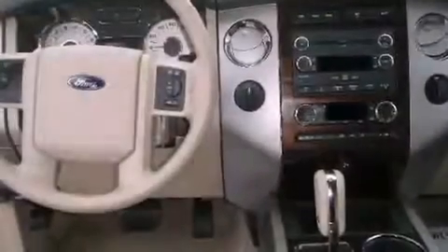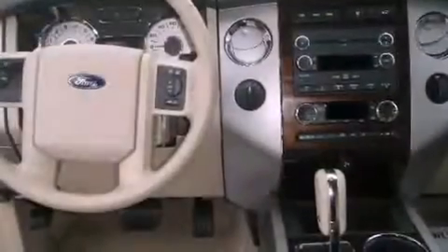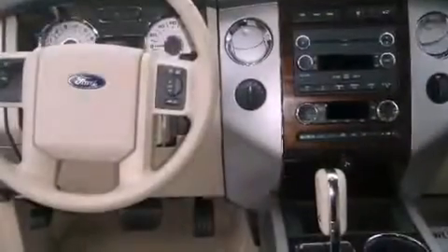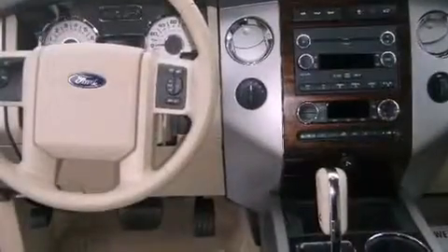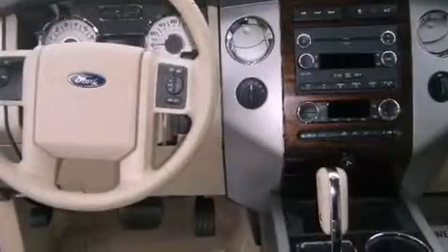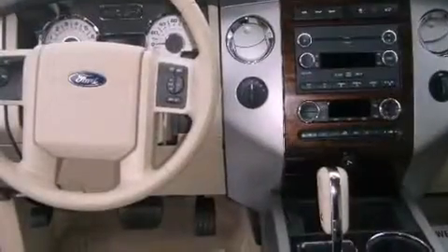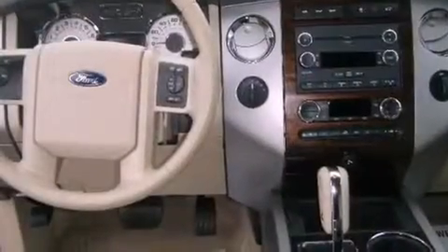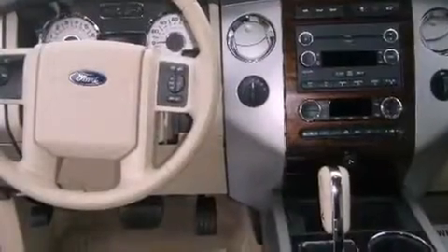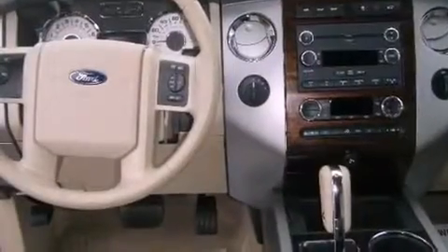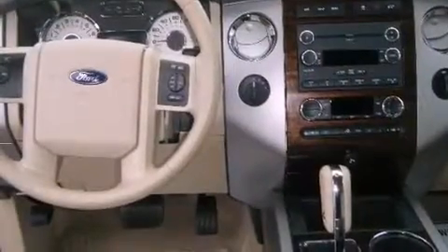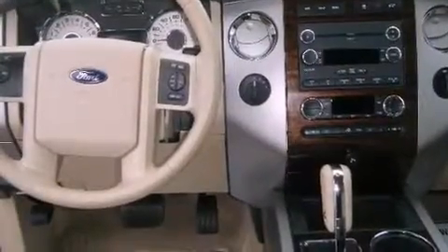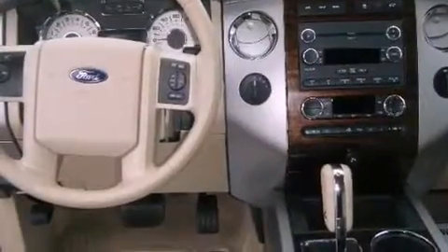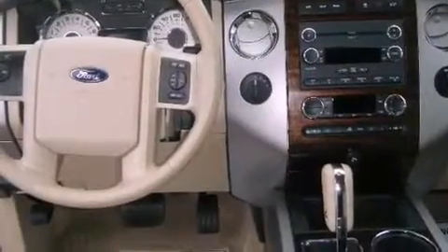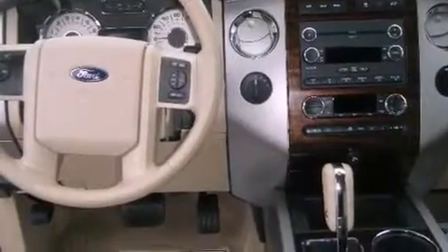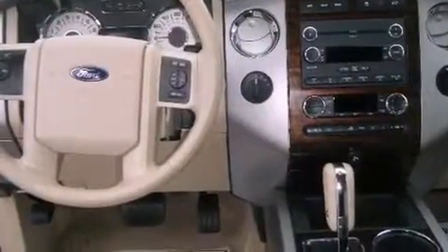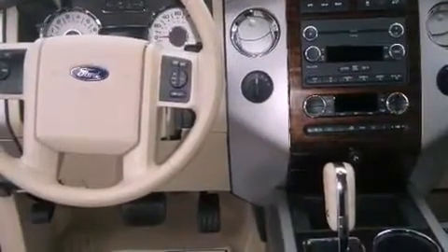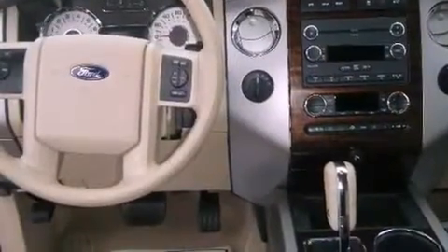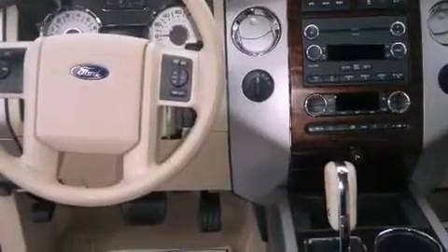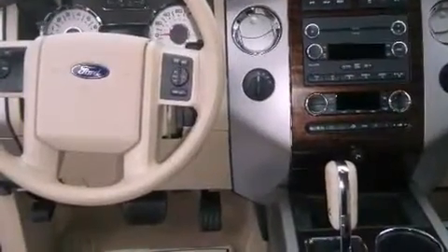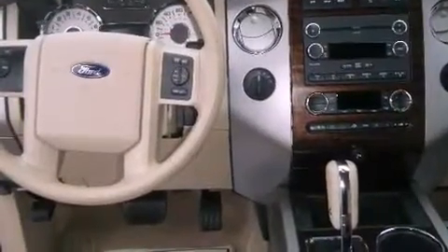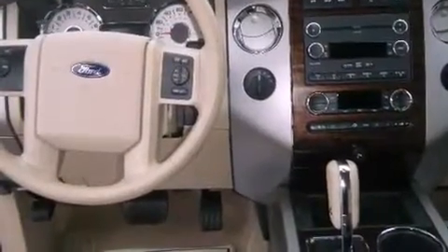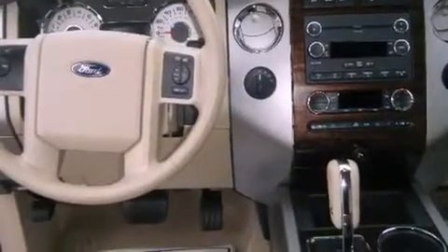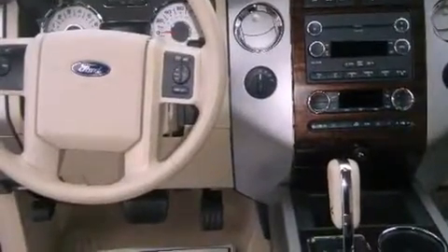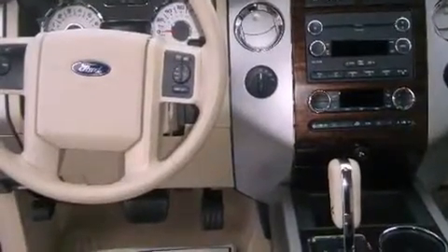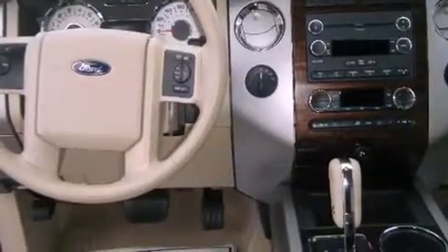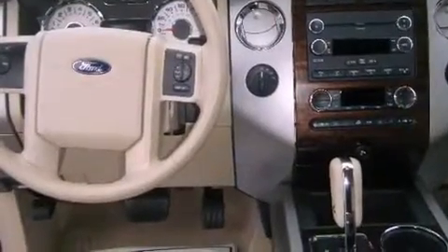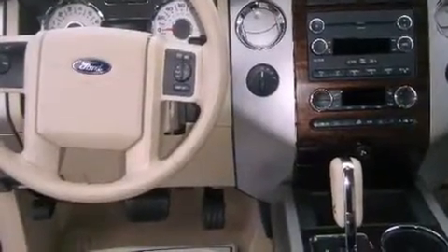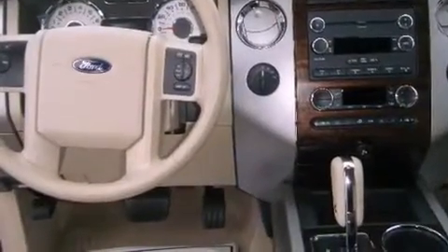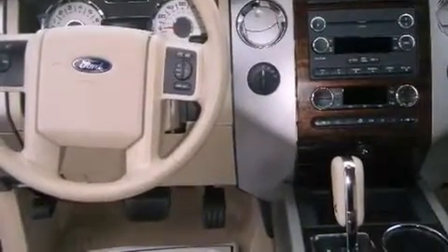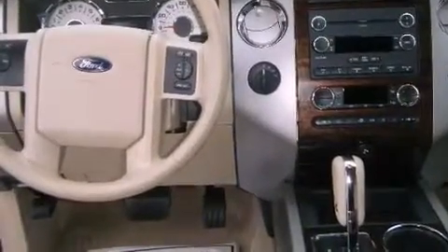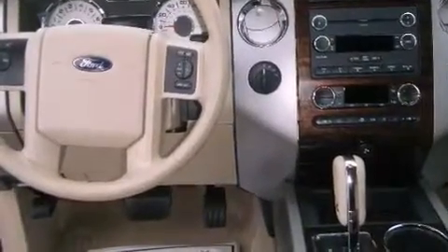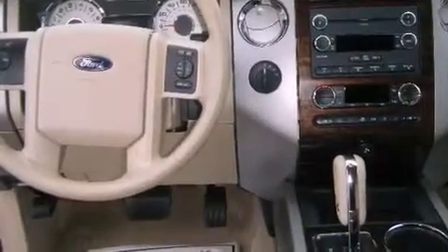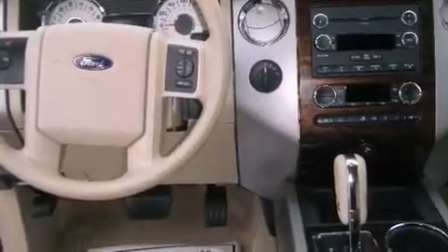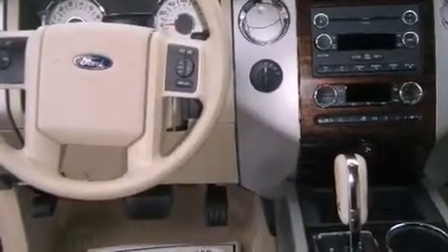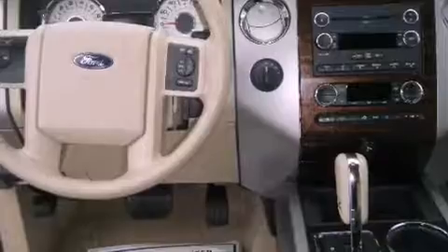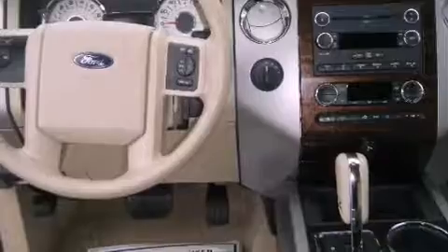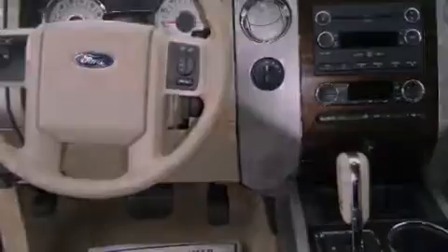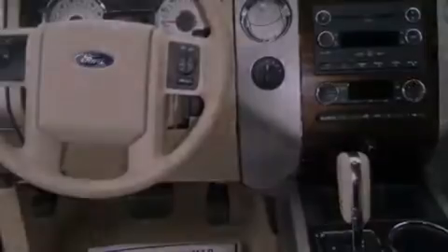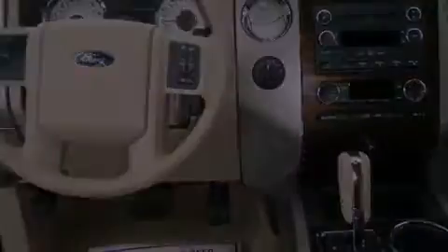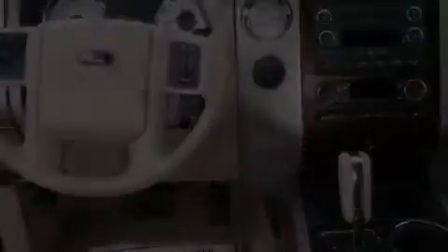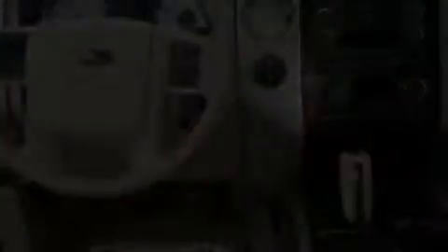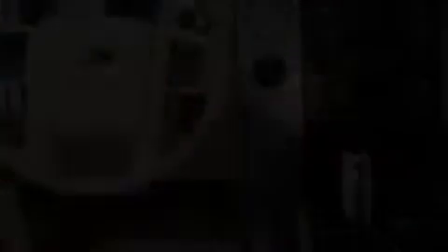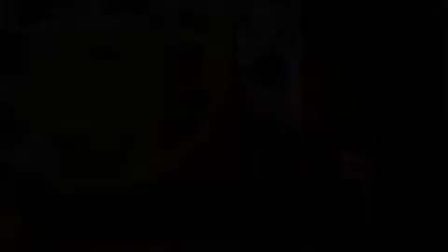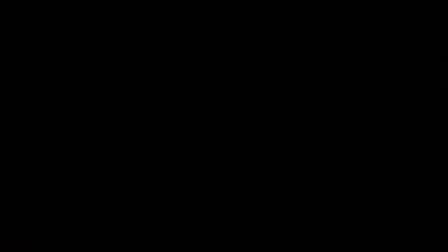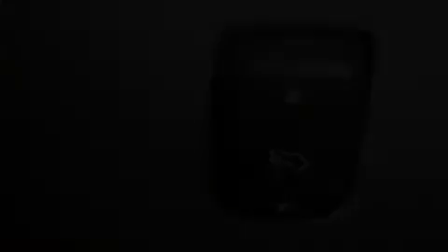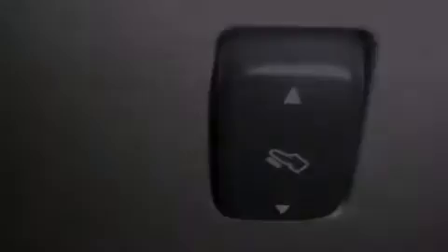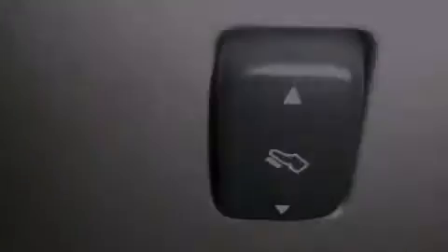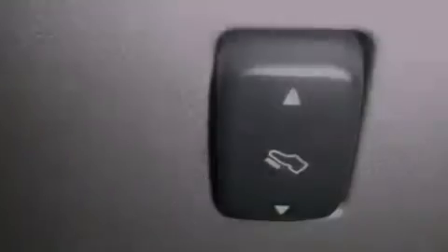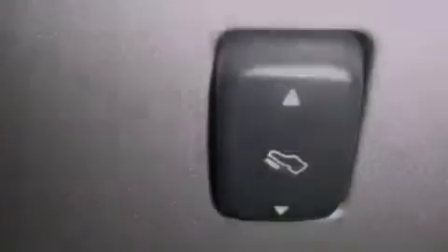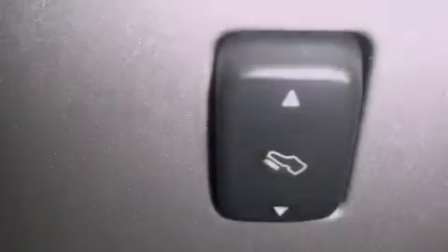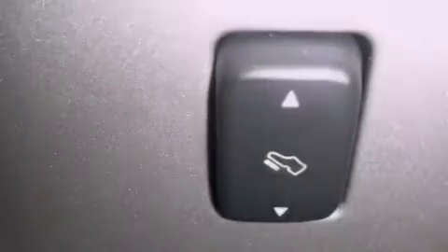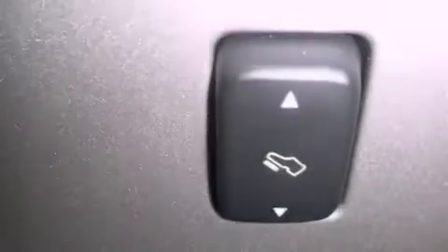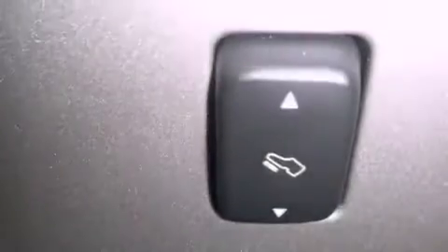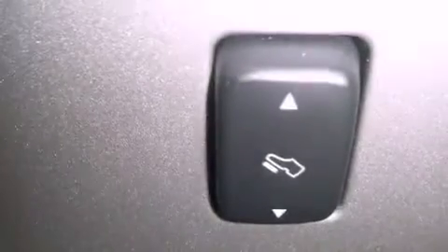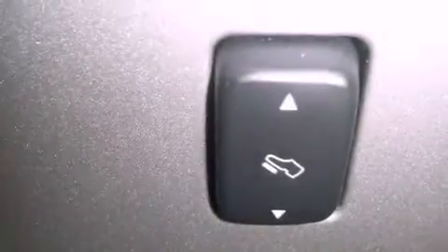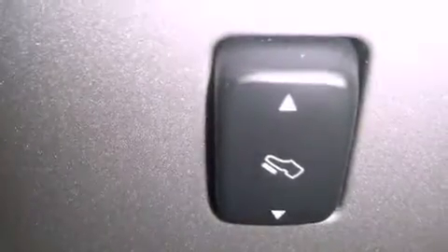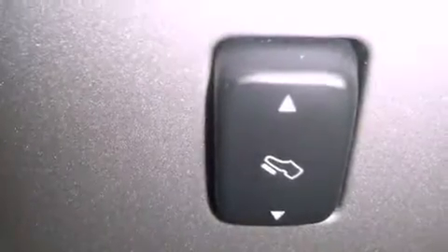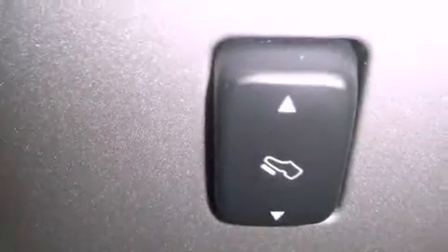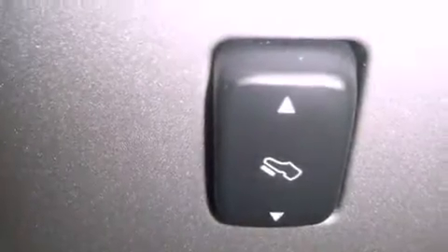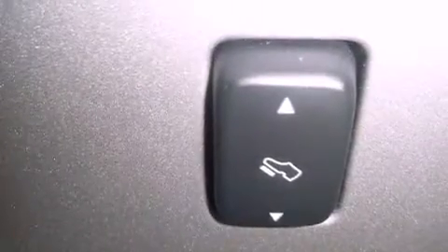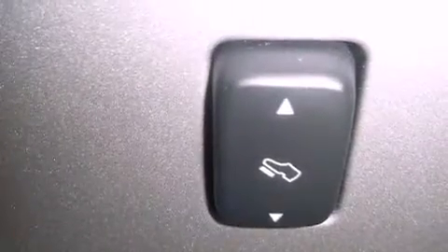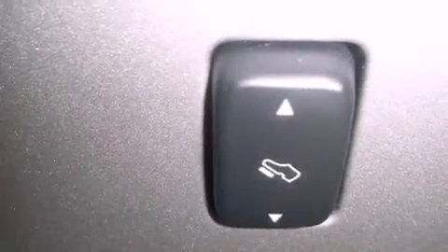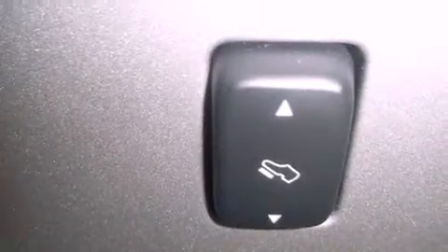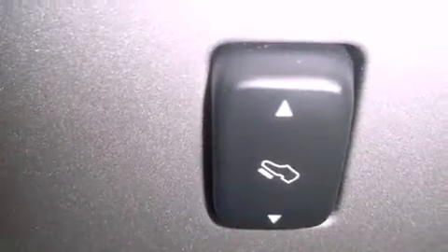Also included is a traction control system and memory settings for the seat positions, so you can recall your favorite alignment with the push of one button.